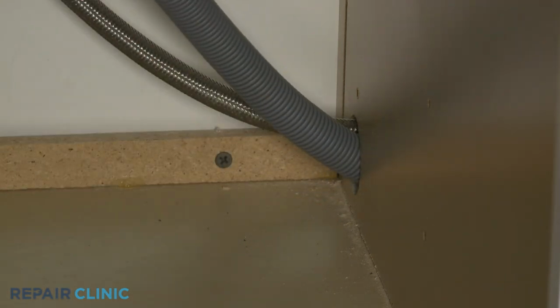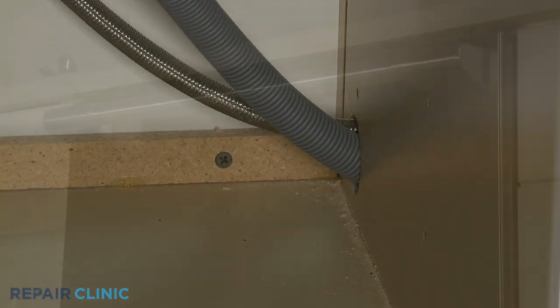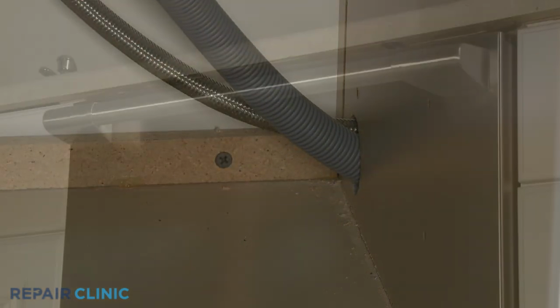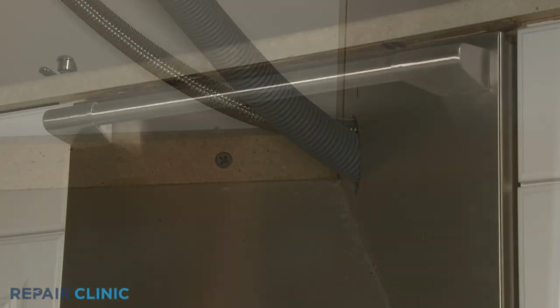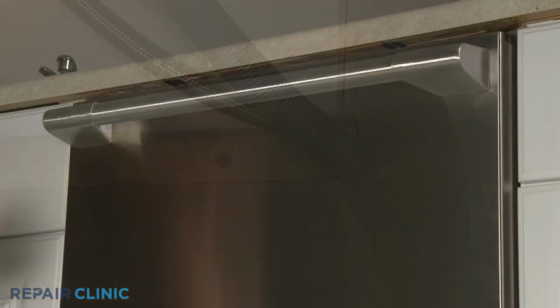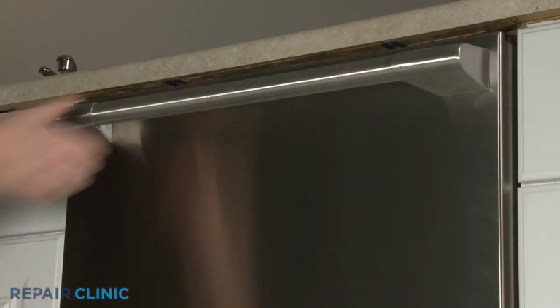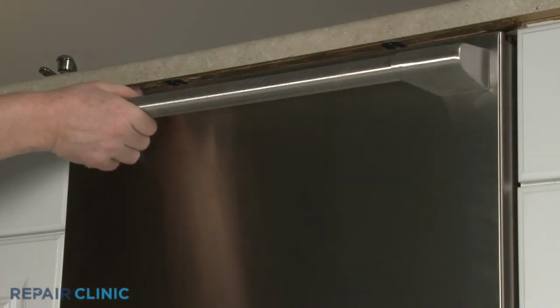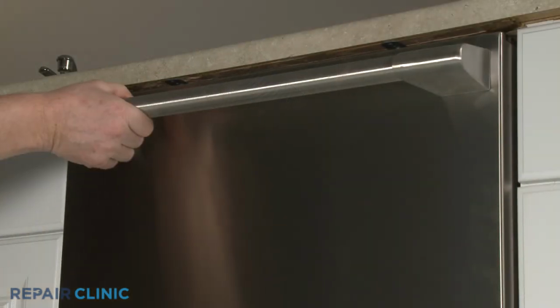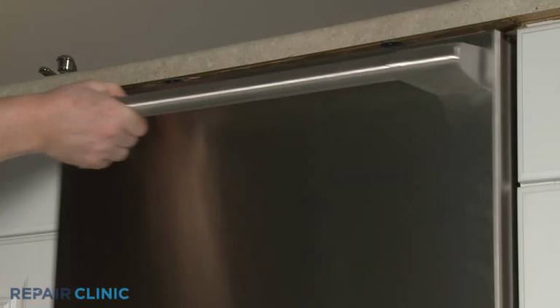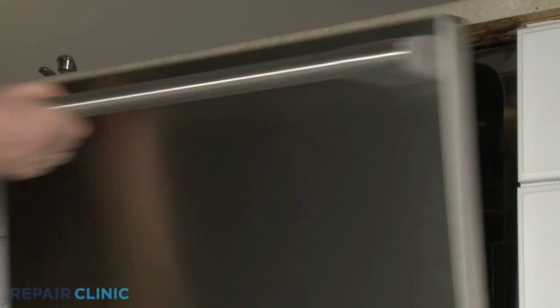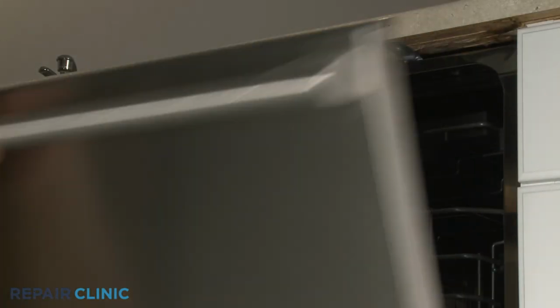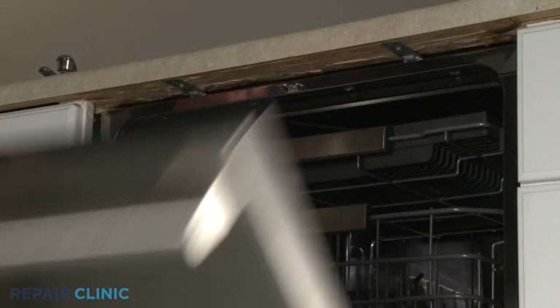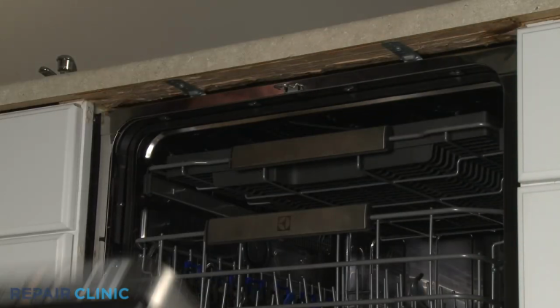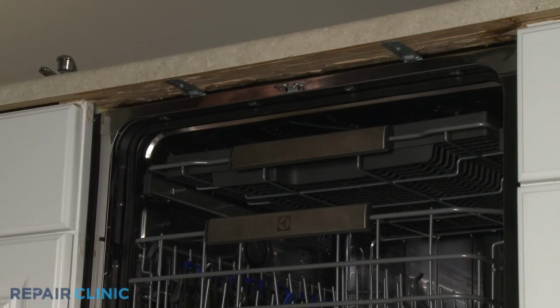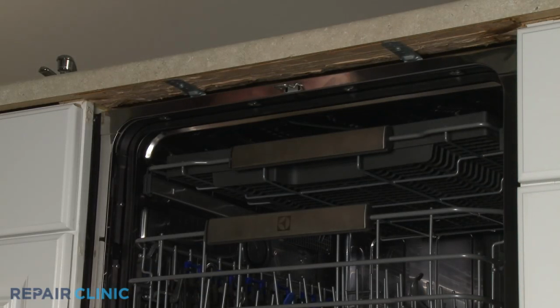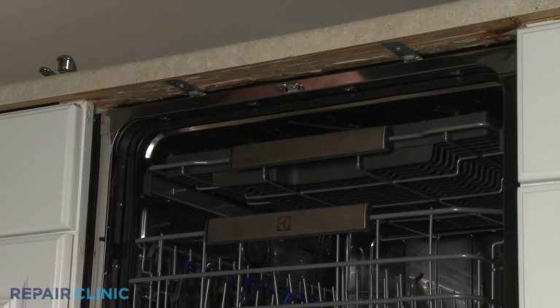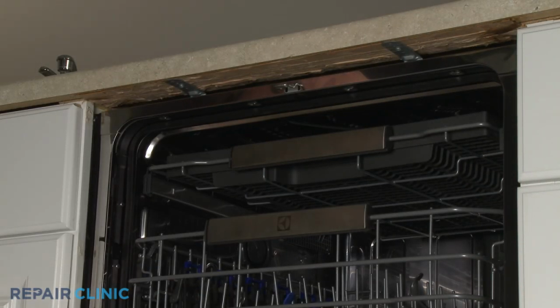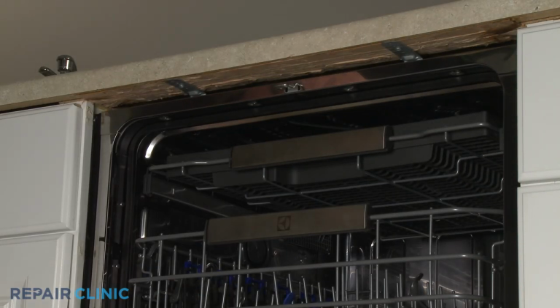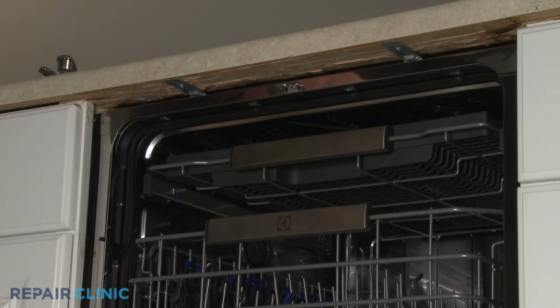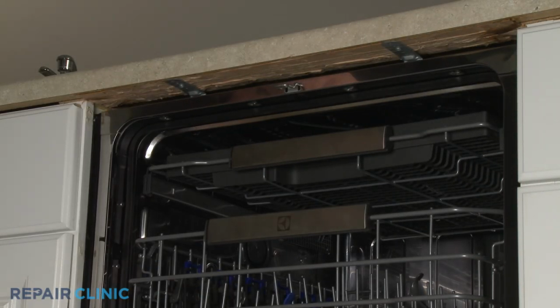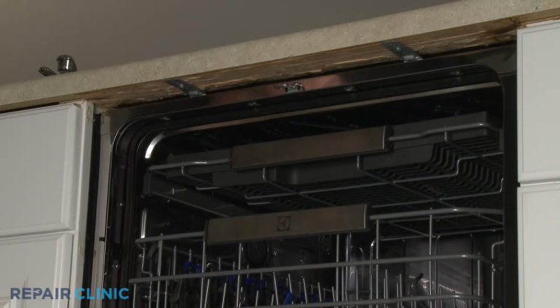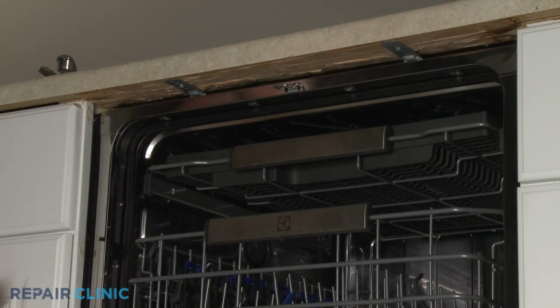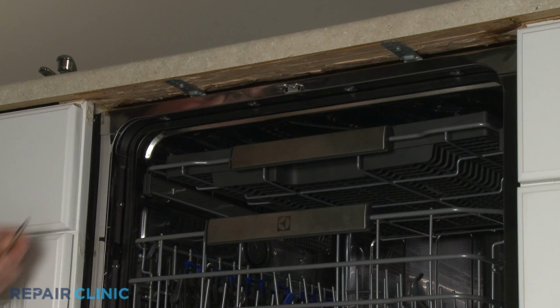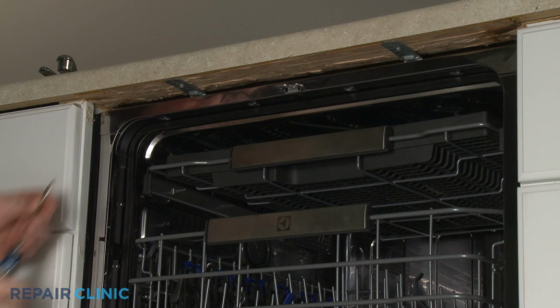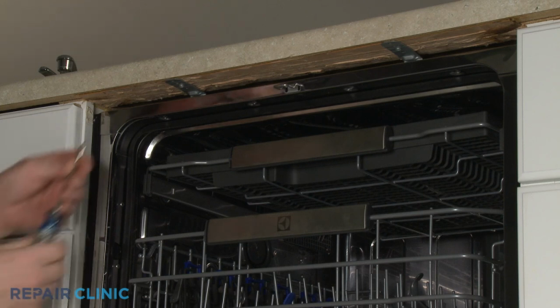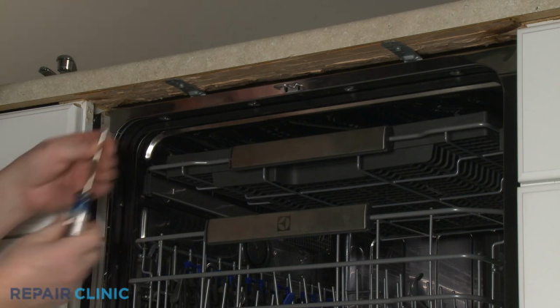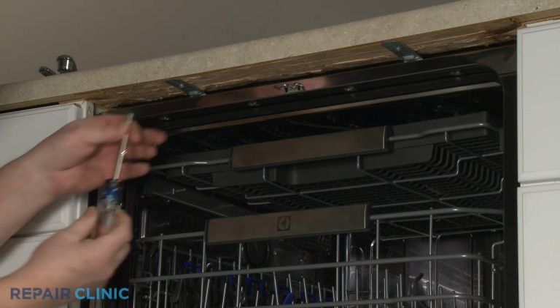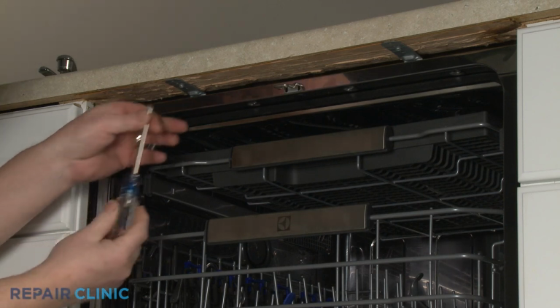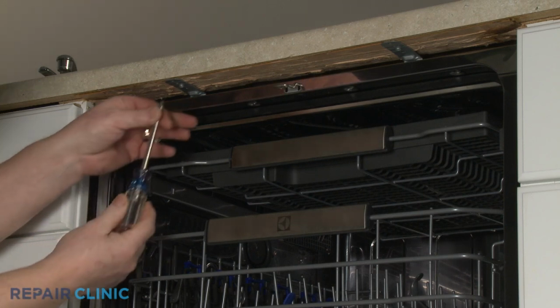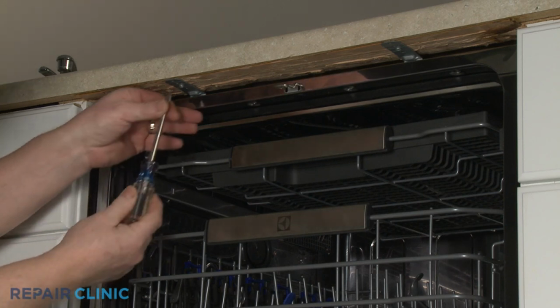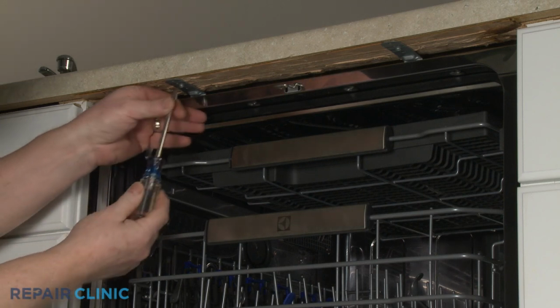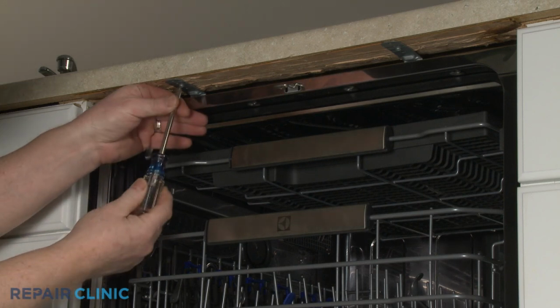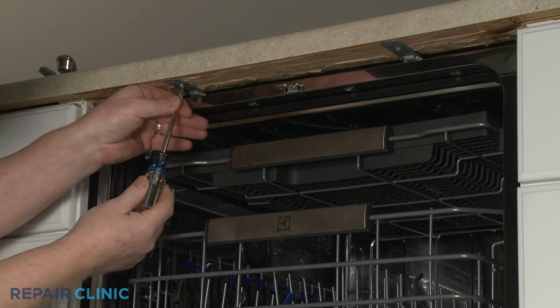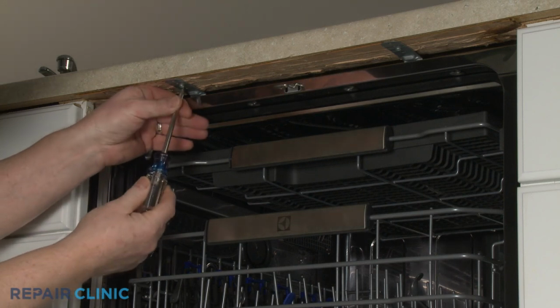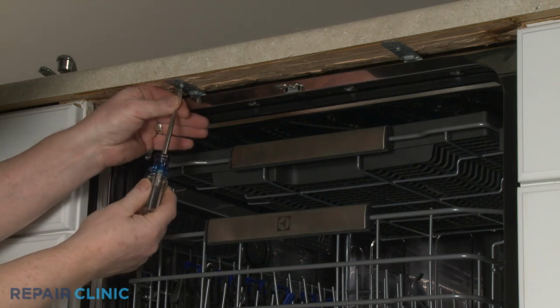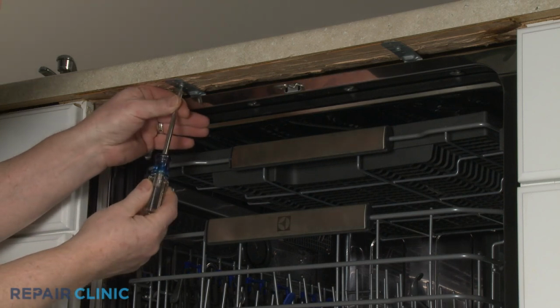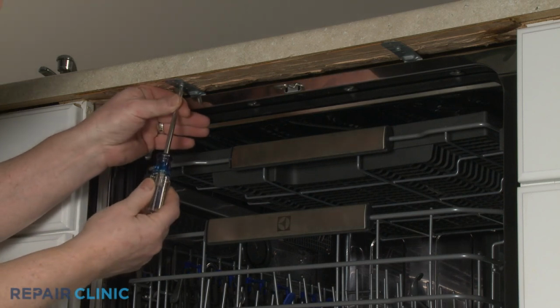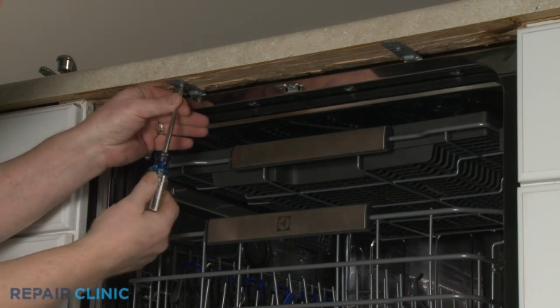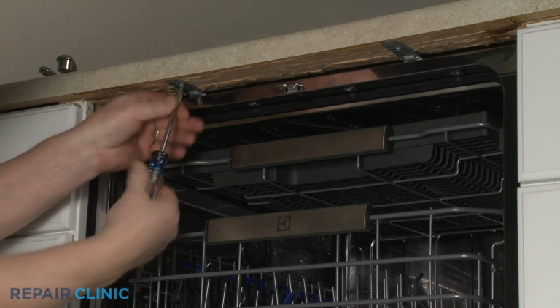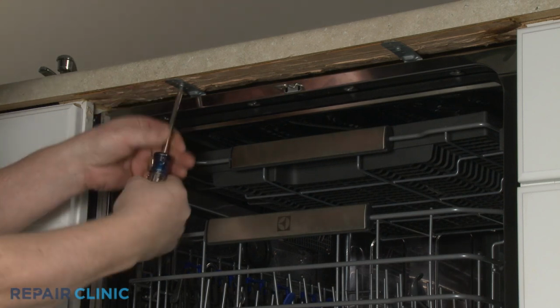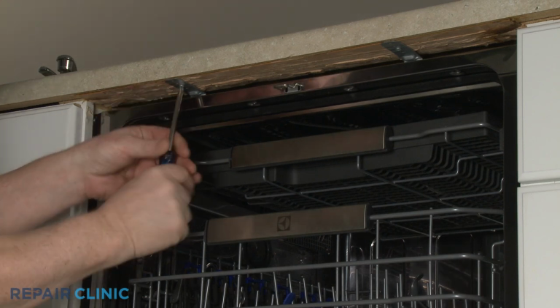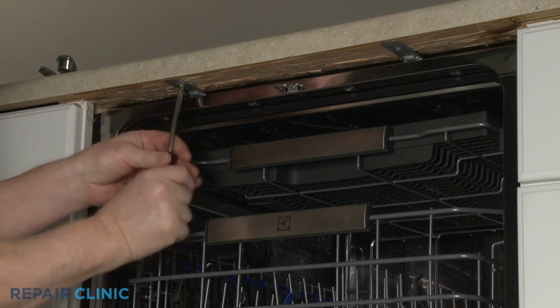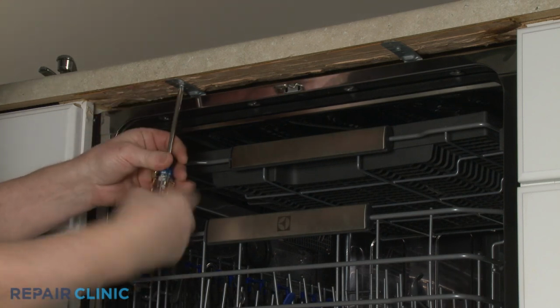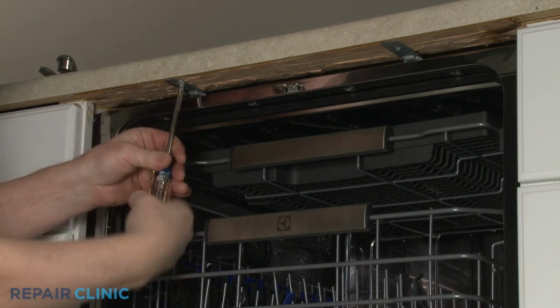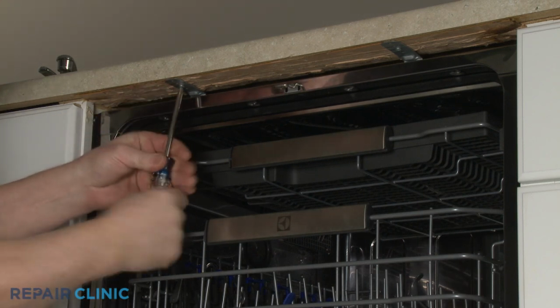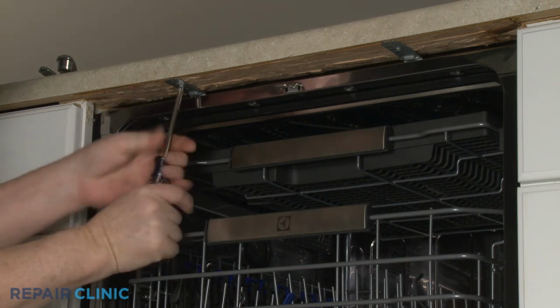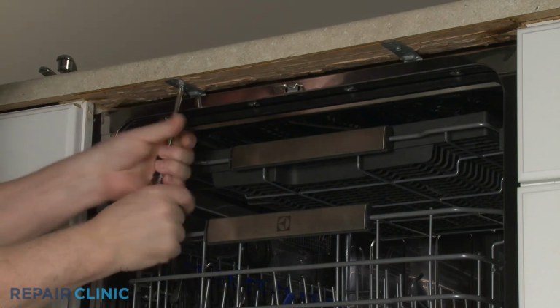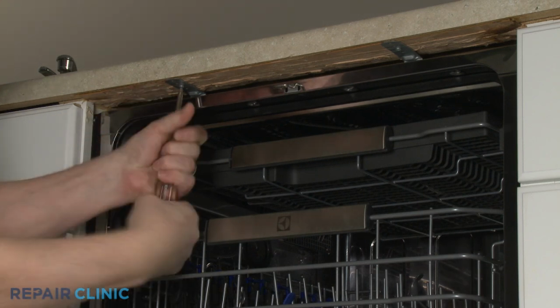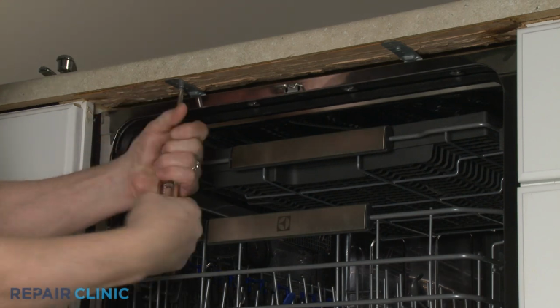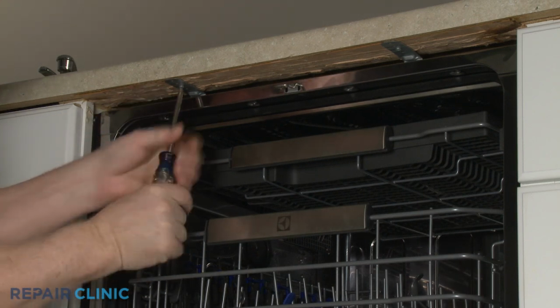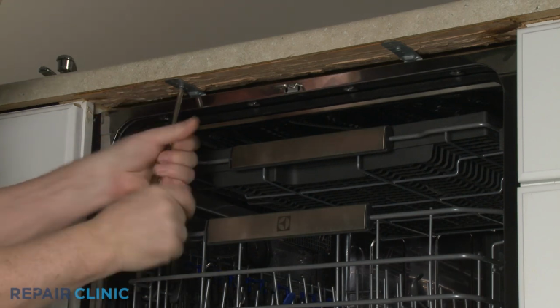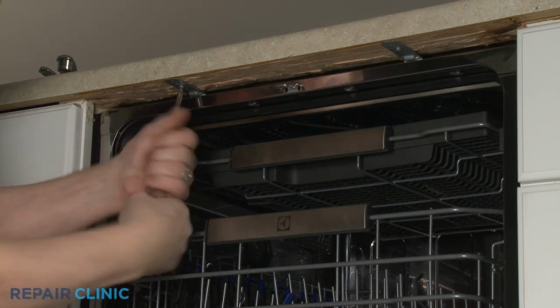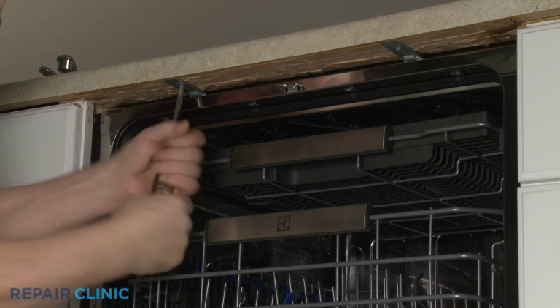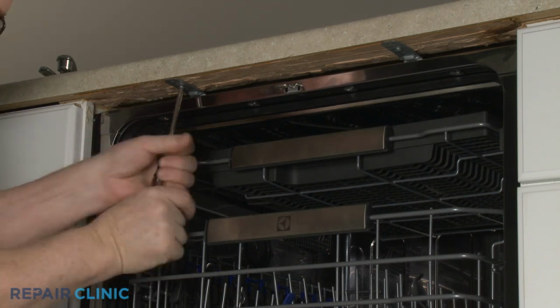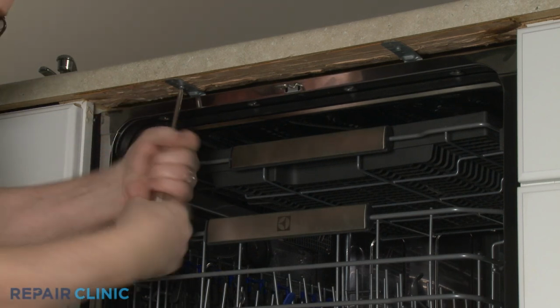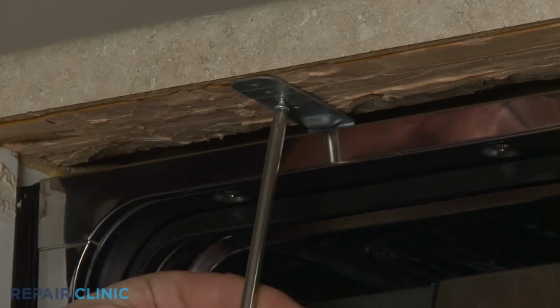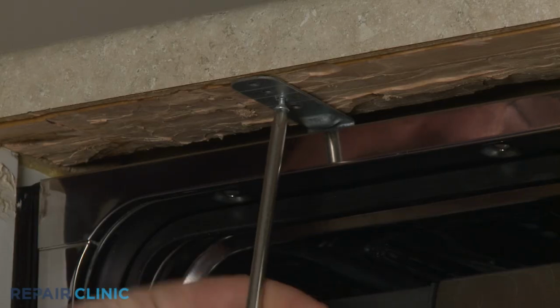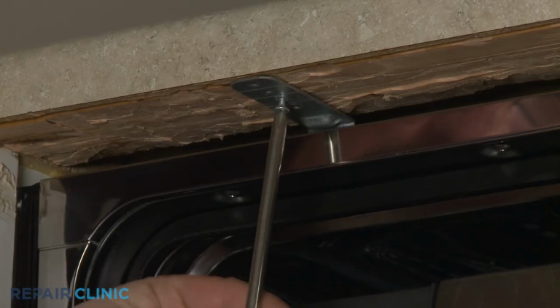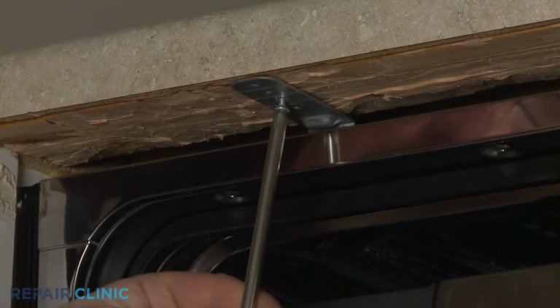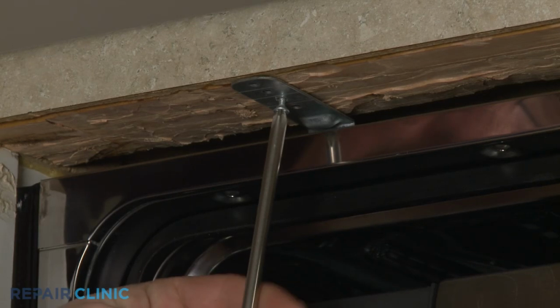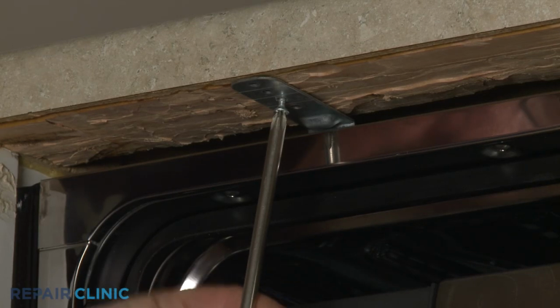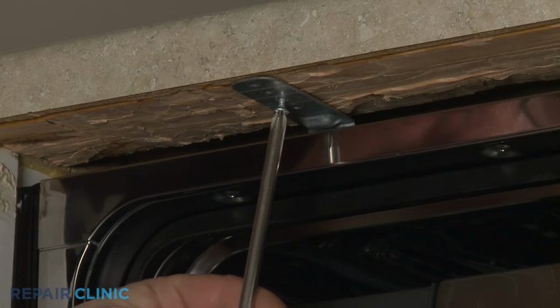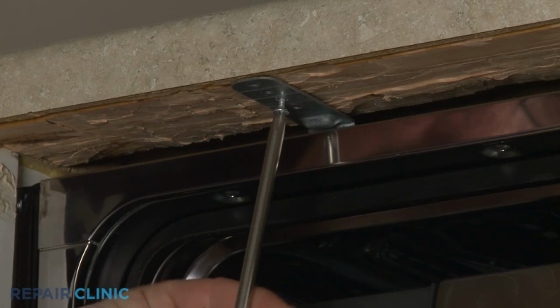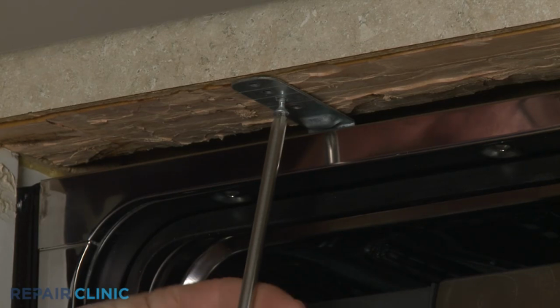Open the dishwasher door and unthread the two screws securing the dishwasher mounting brackets to the cabinet or countertop.